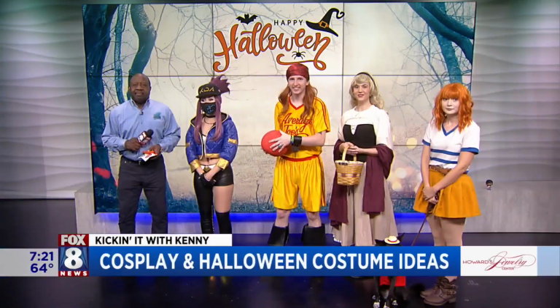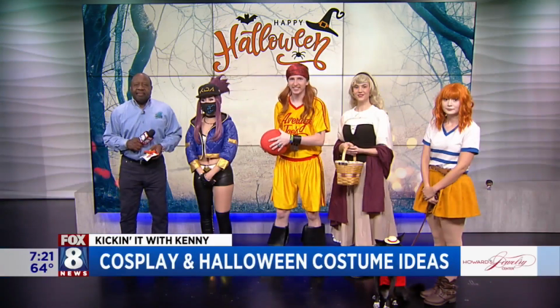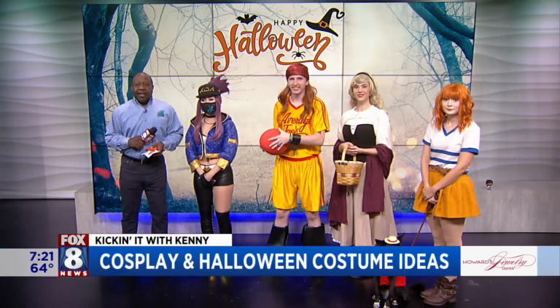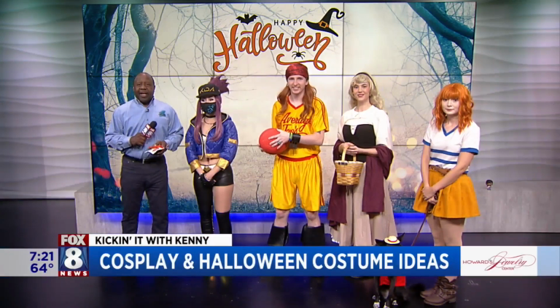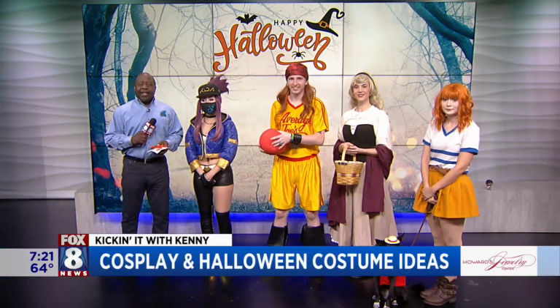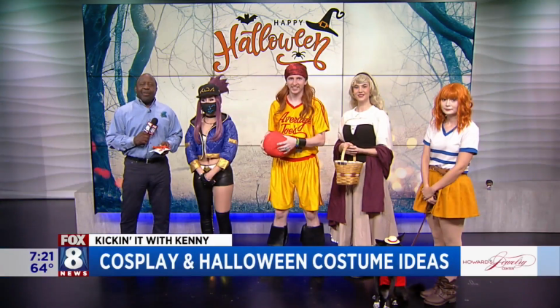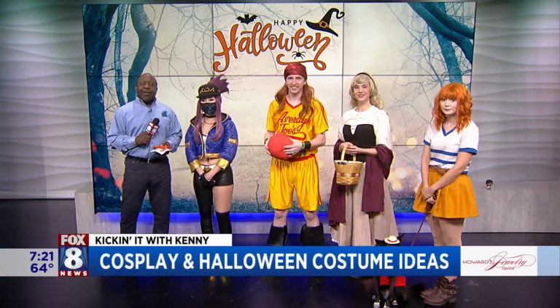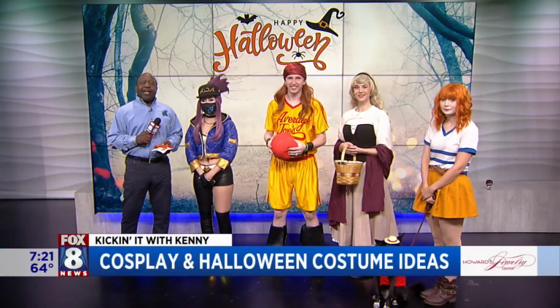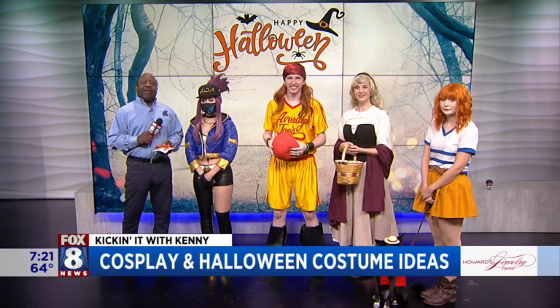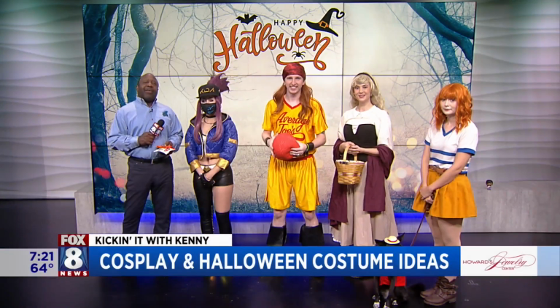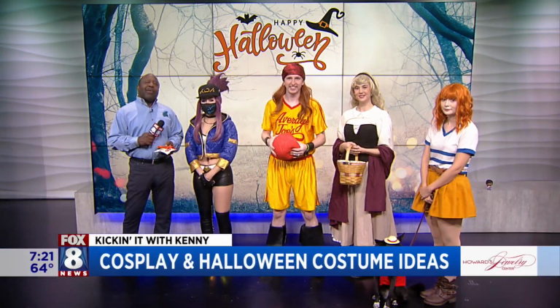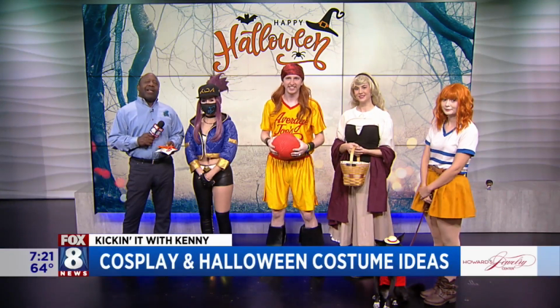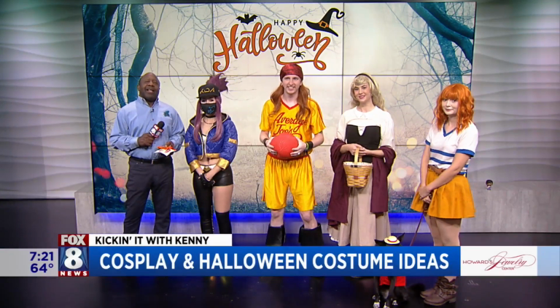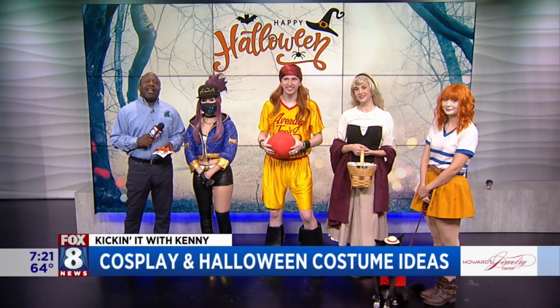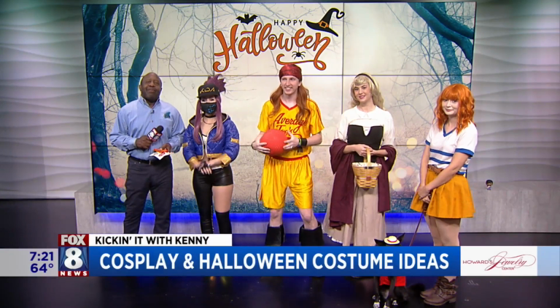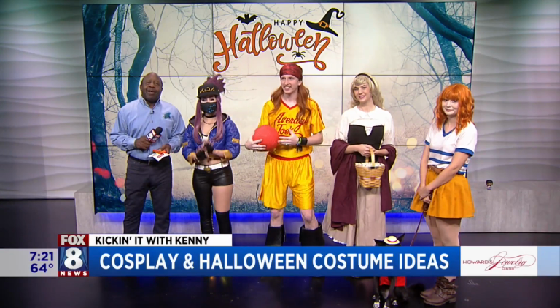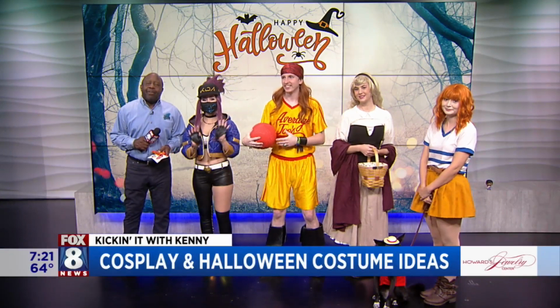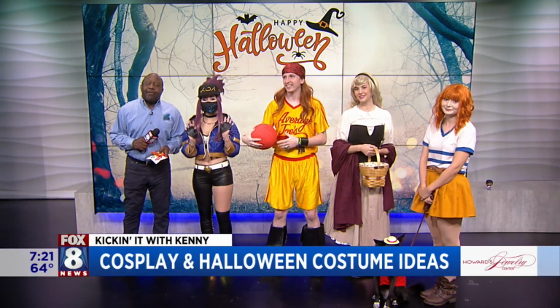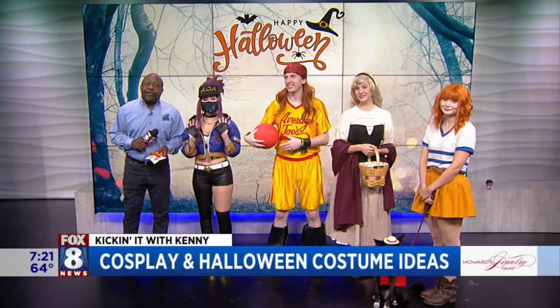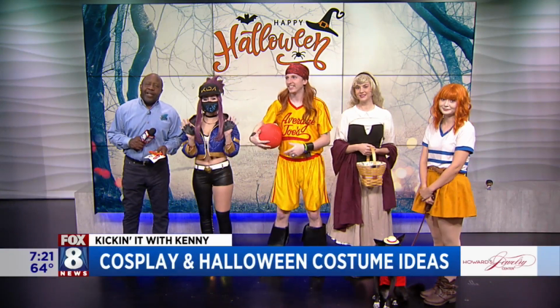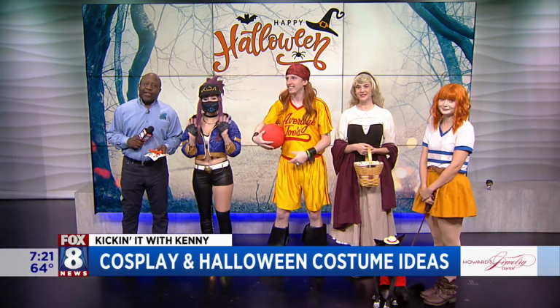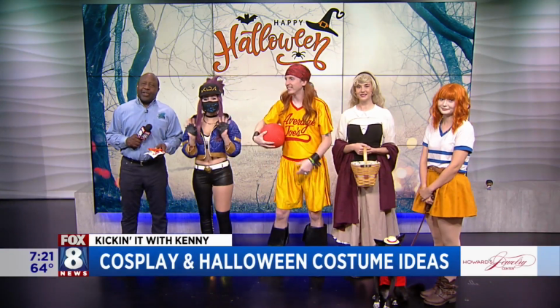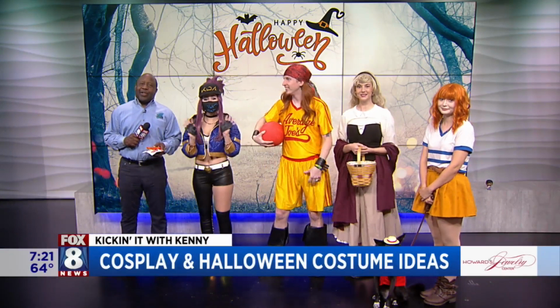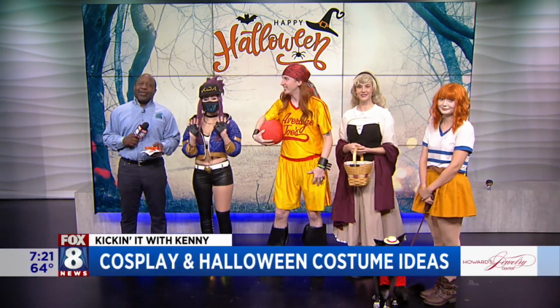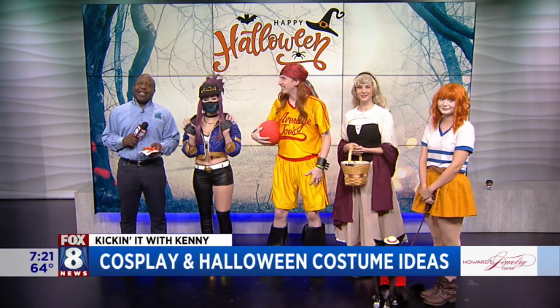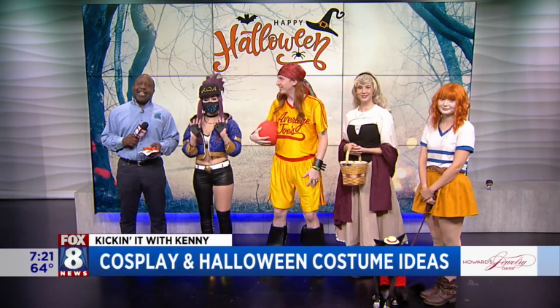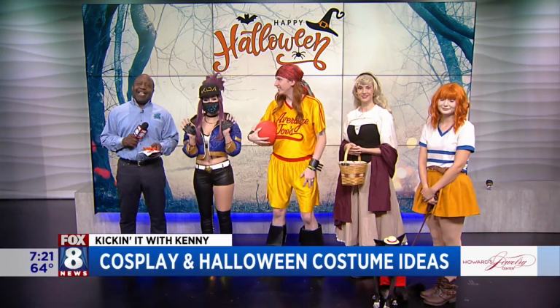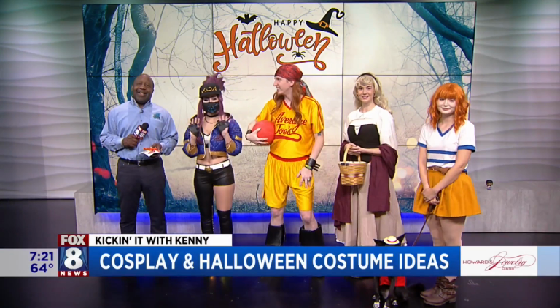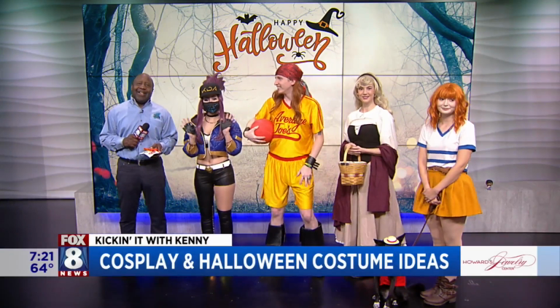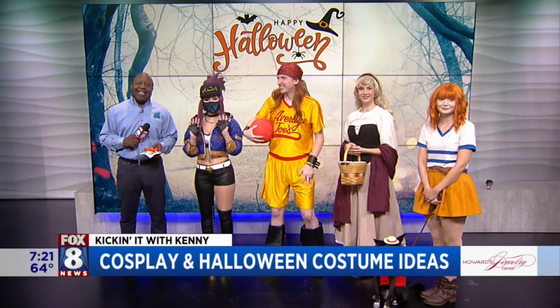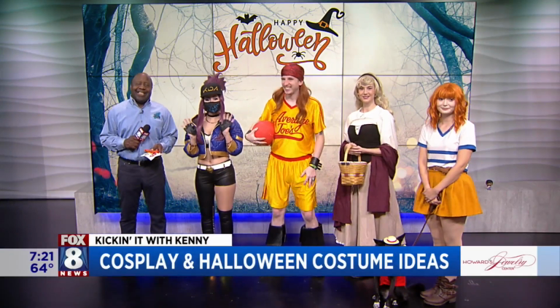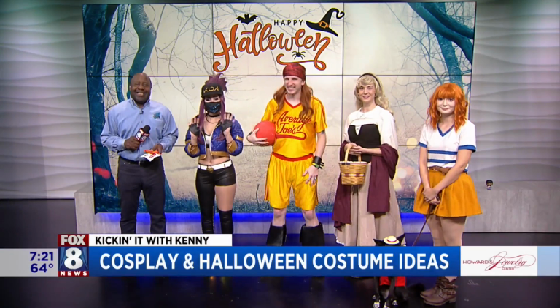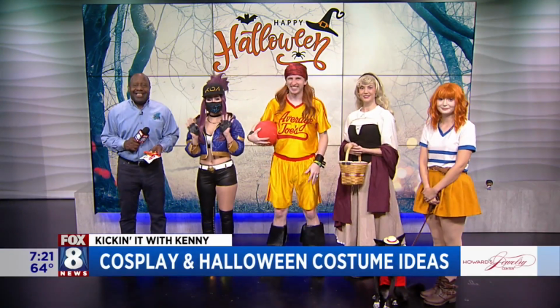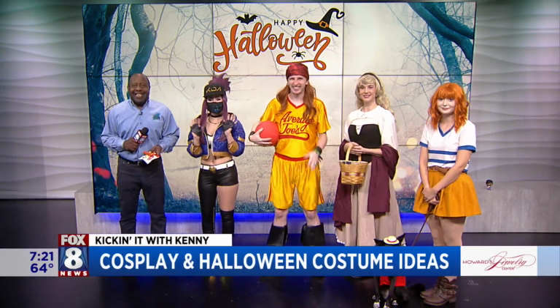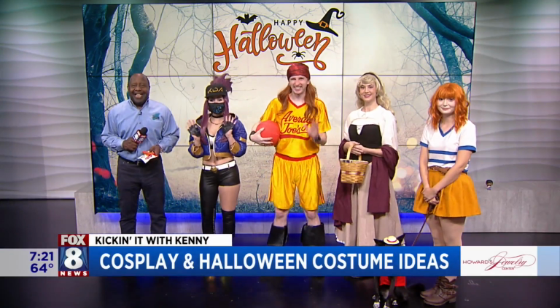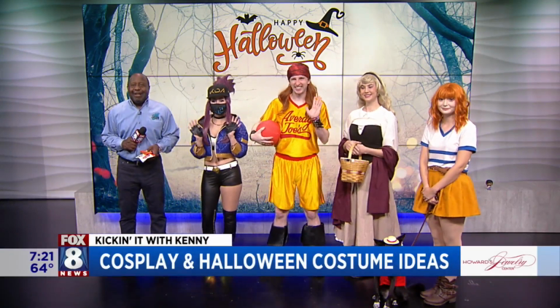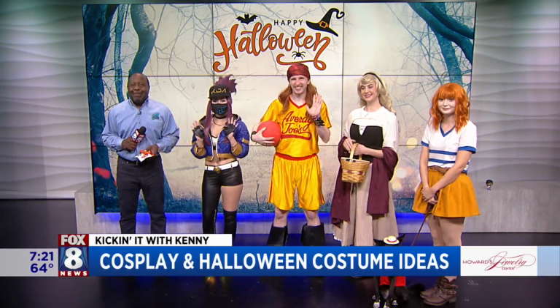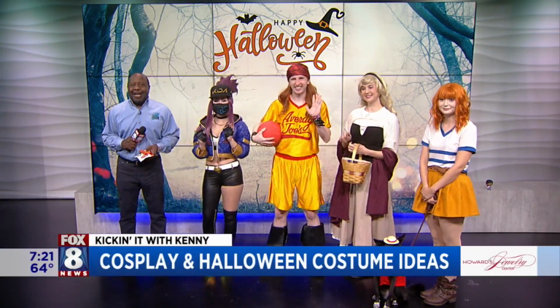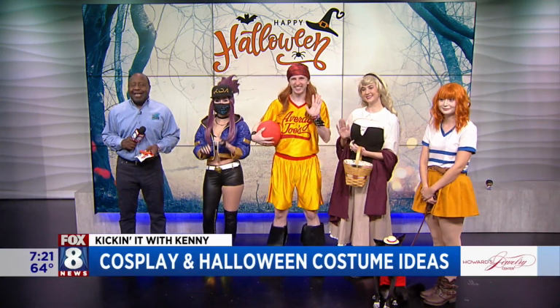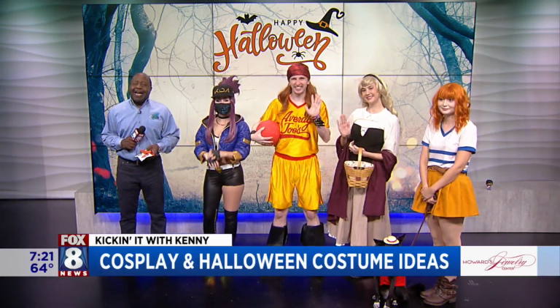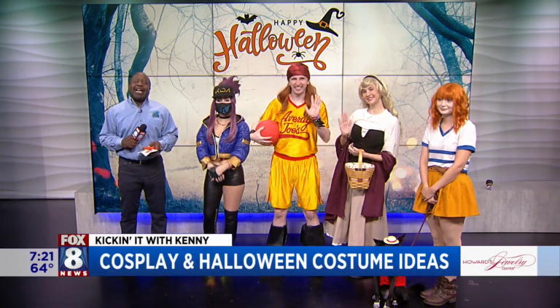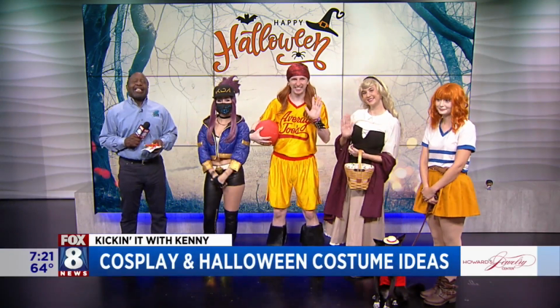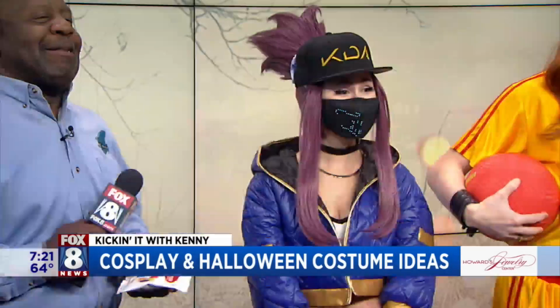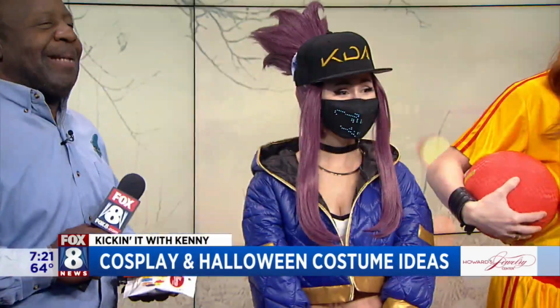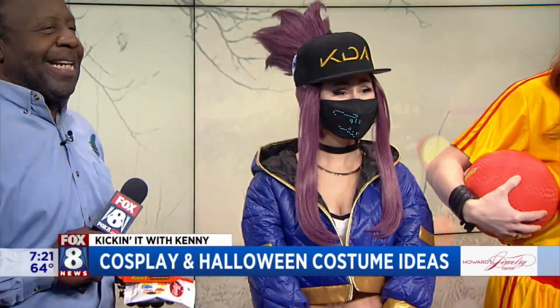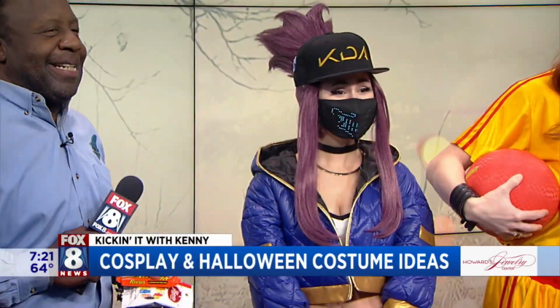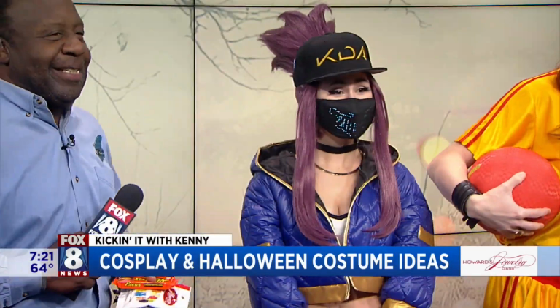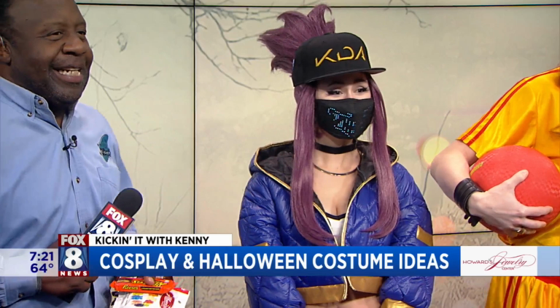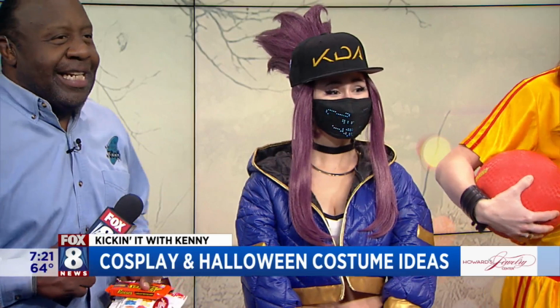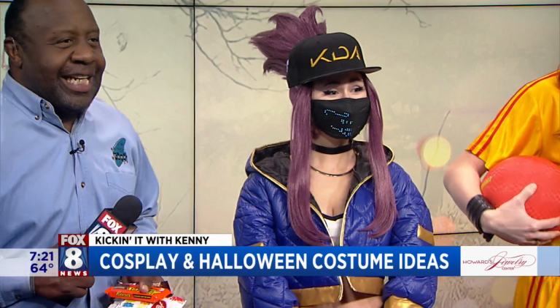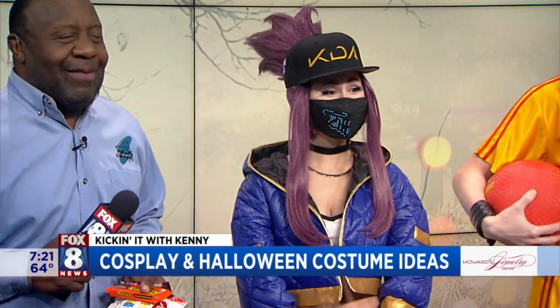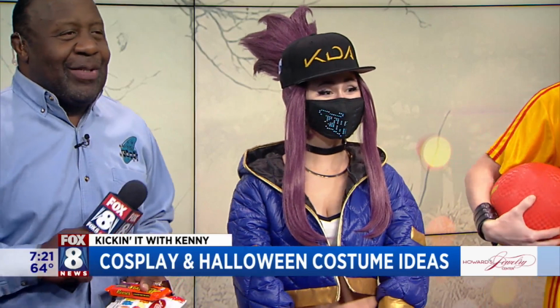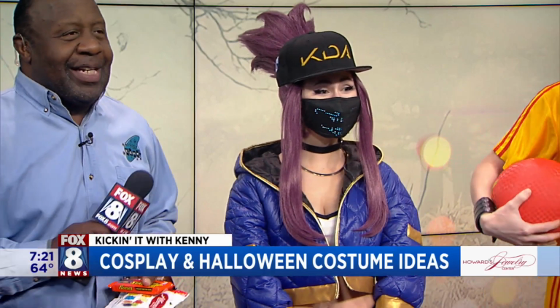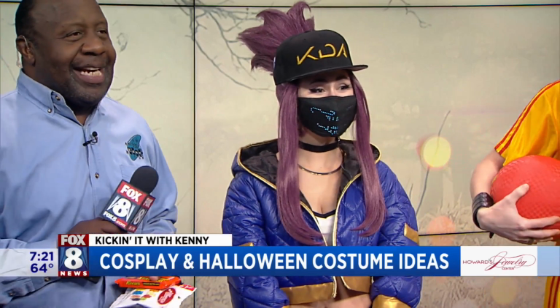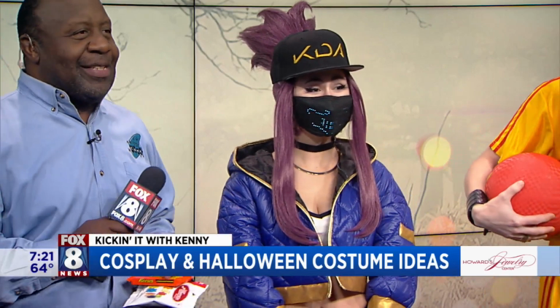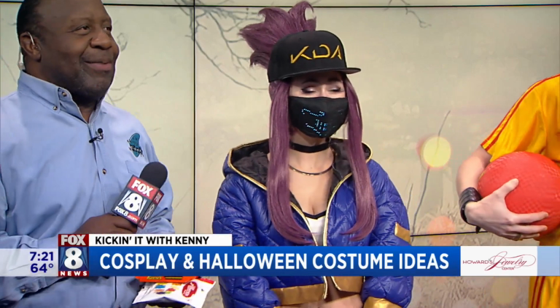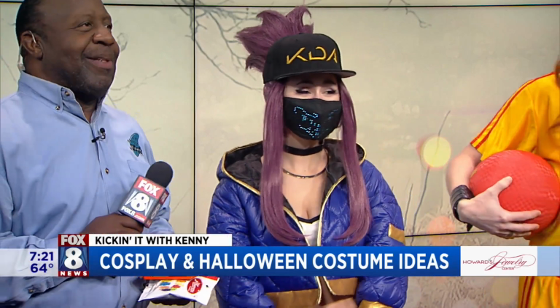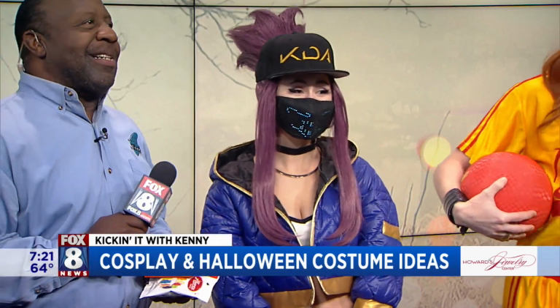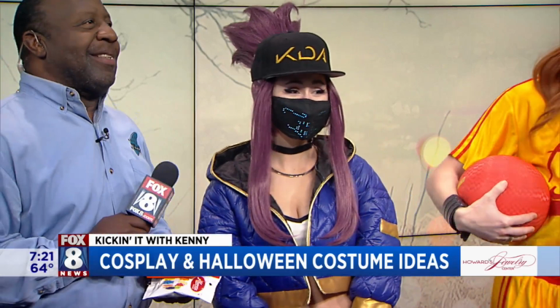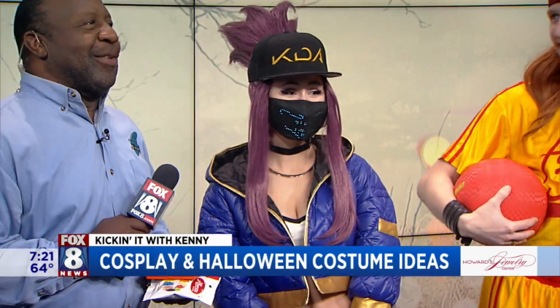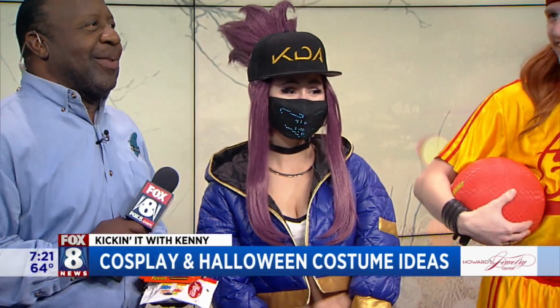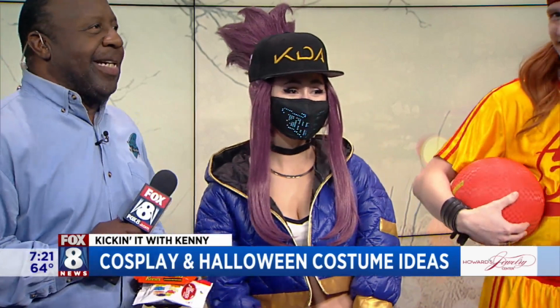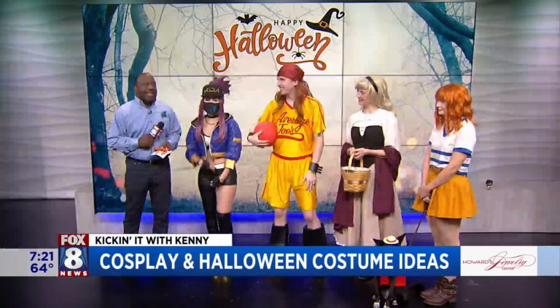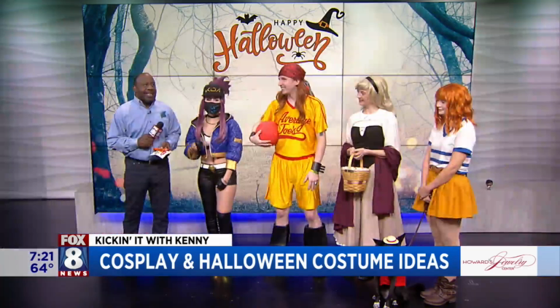All right, good morning everyone. I have my professionals here — yes indeed, my cosplayers — giving you guys some awesome ideas.